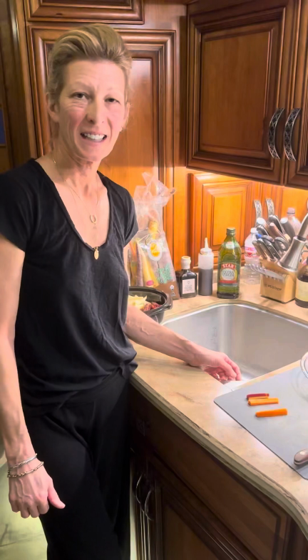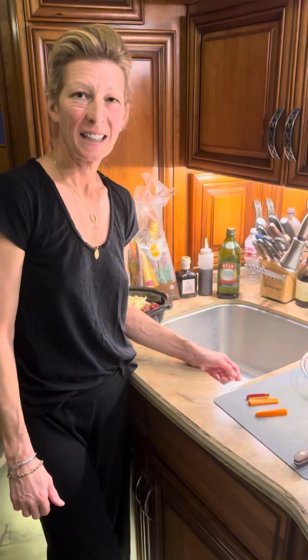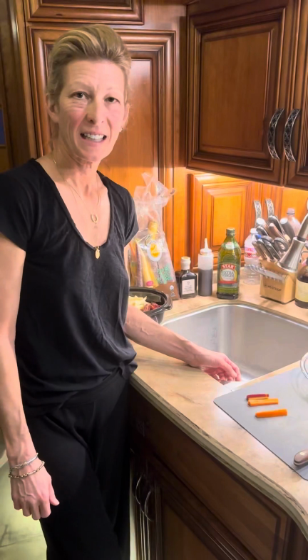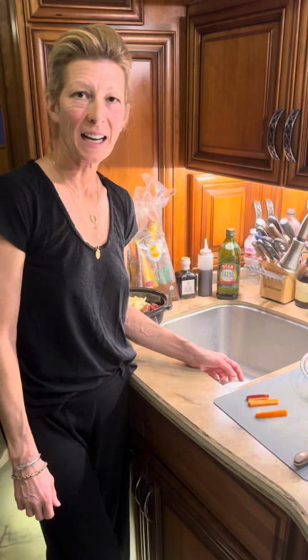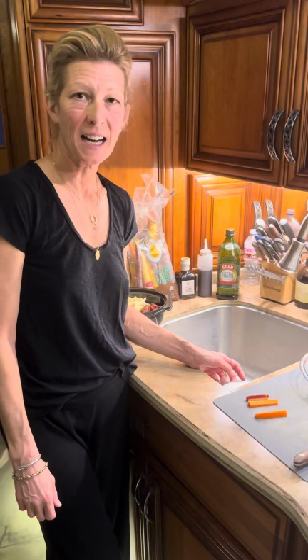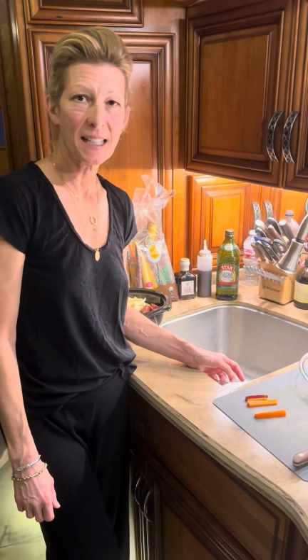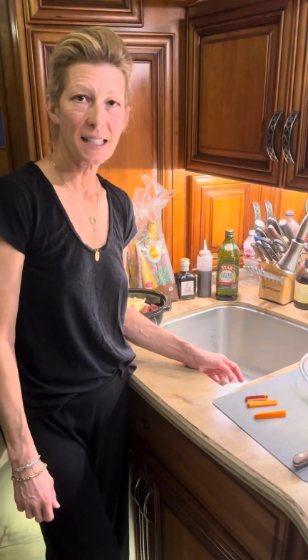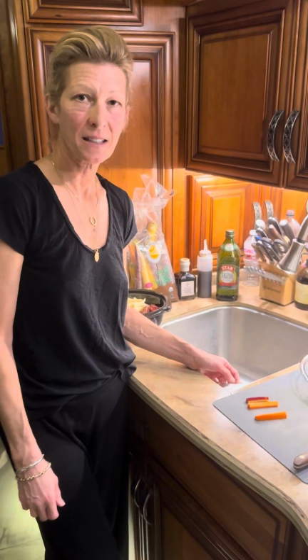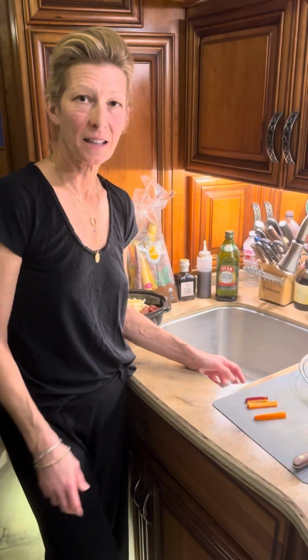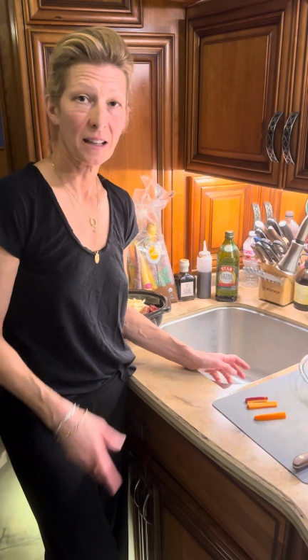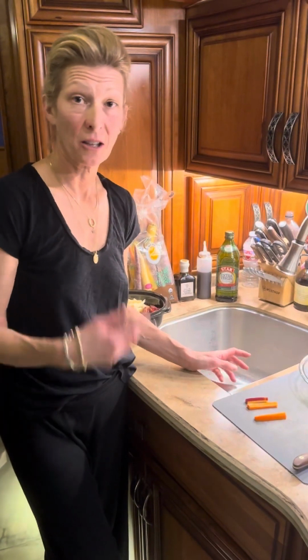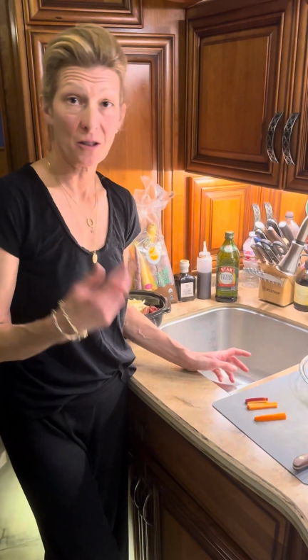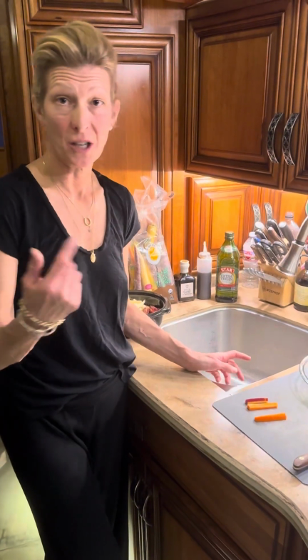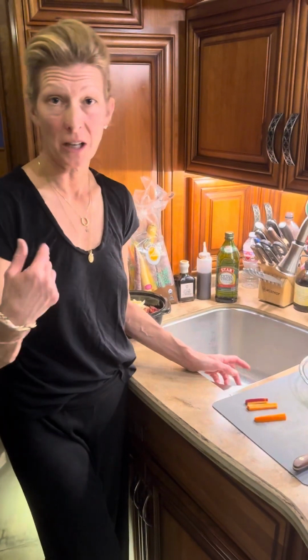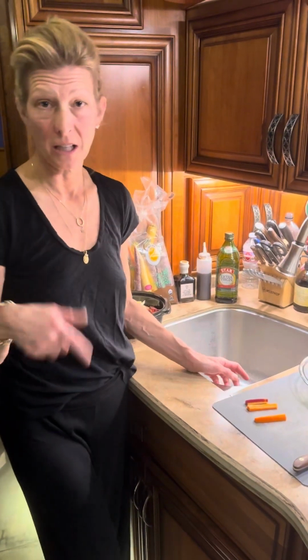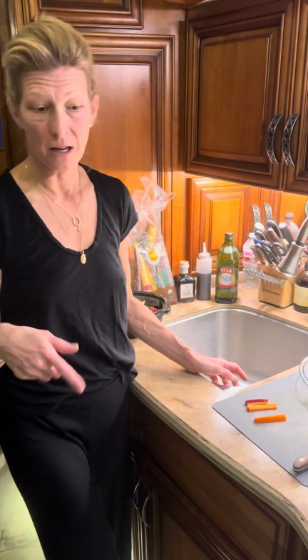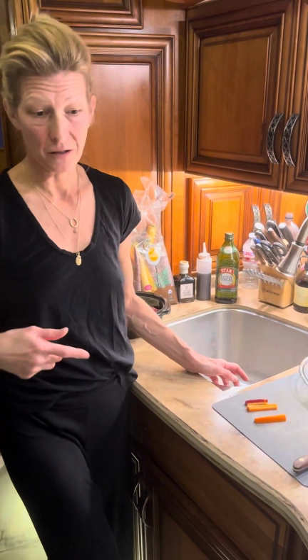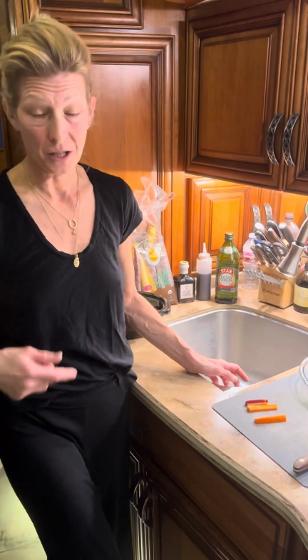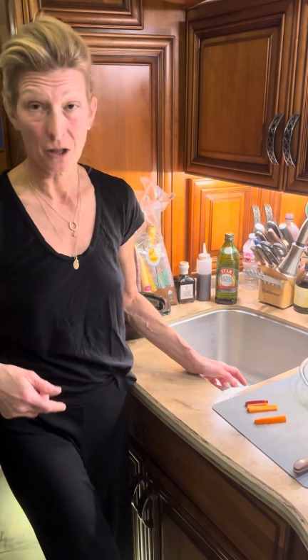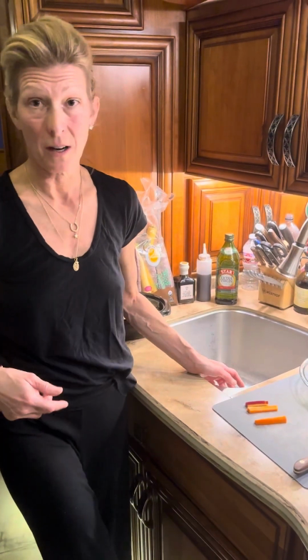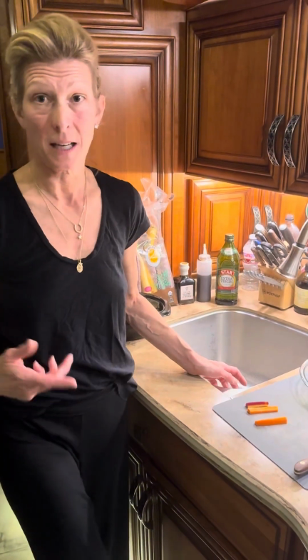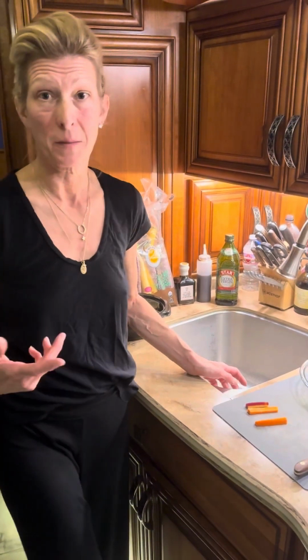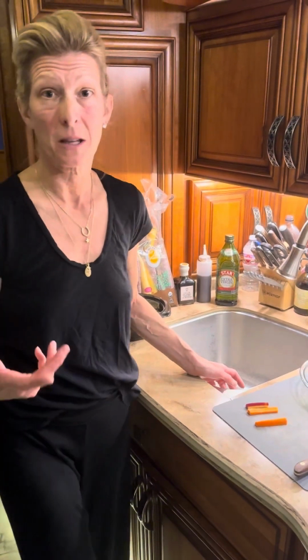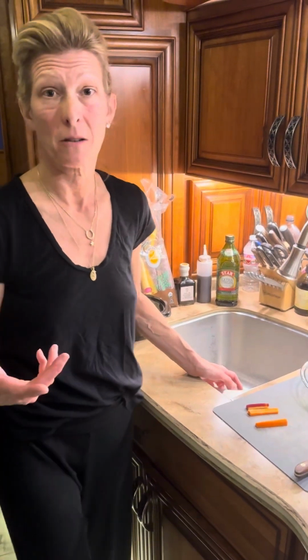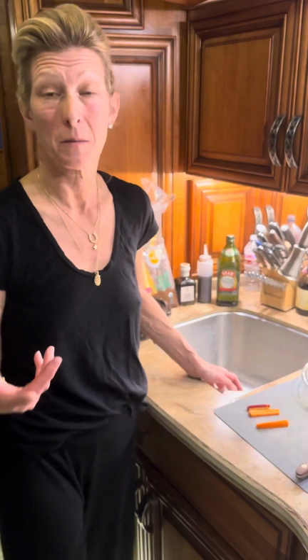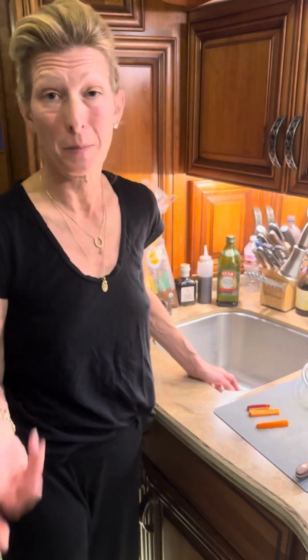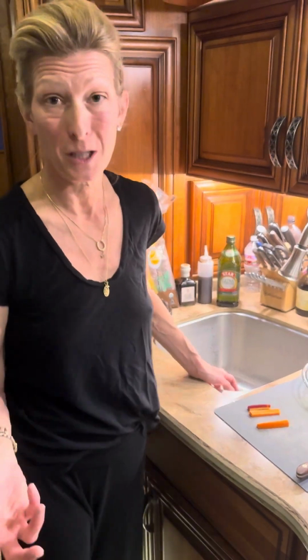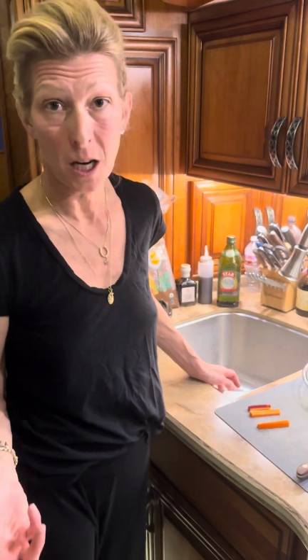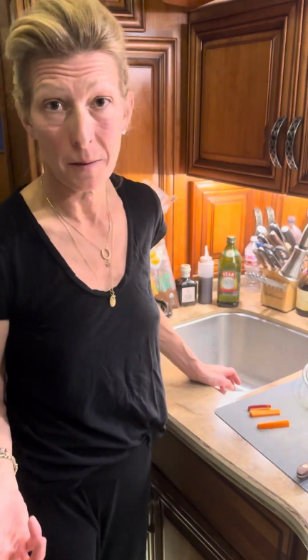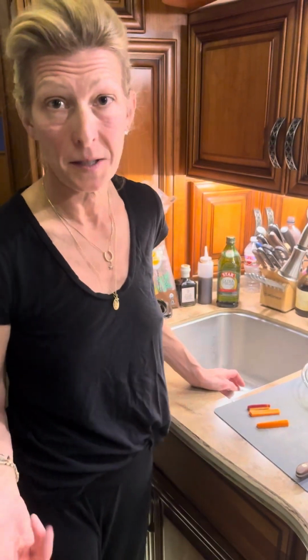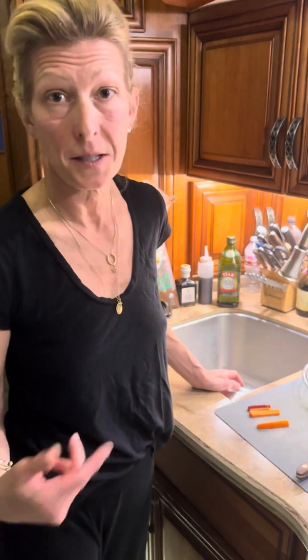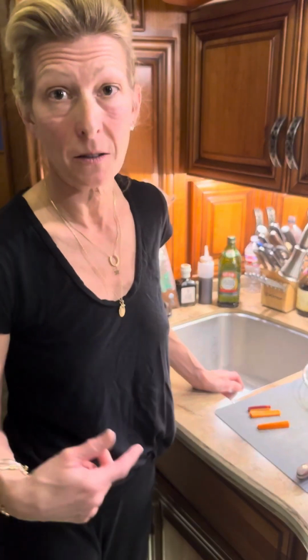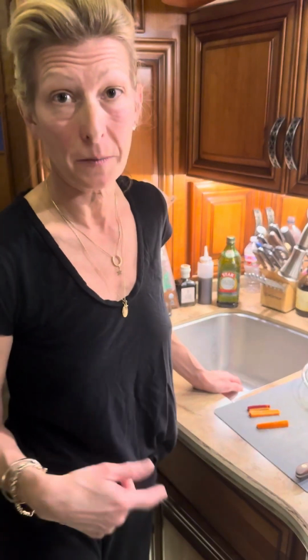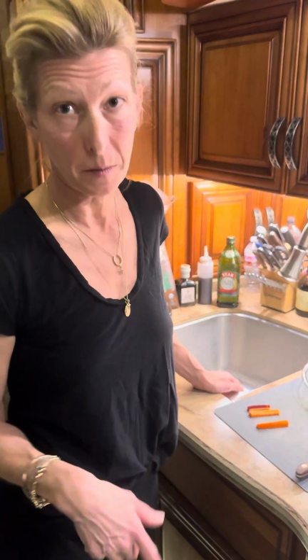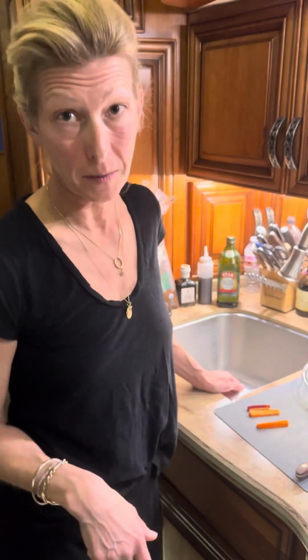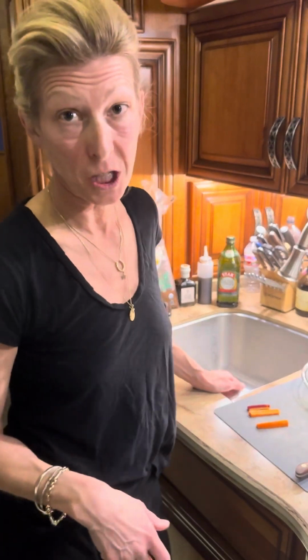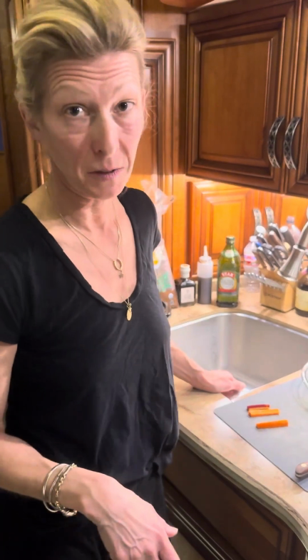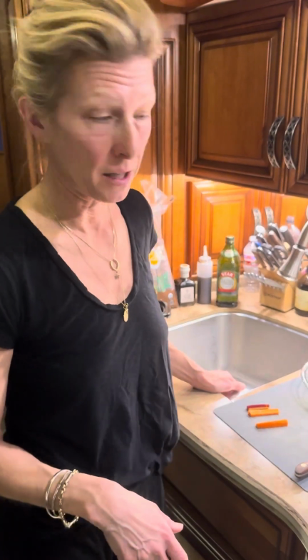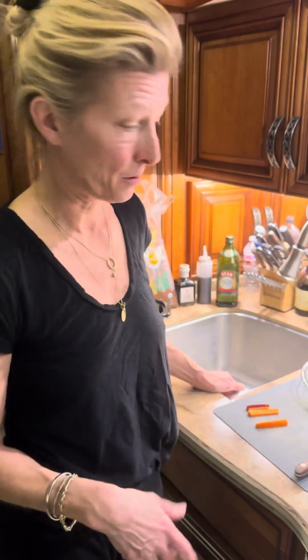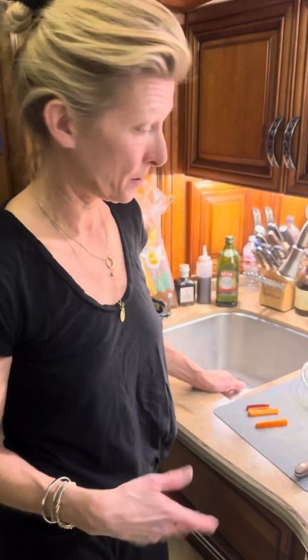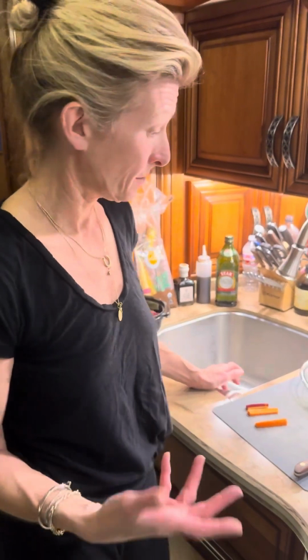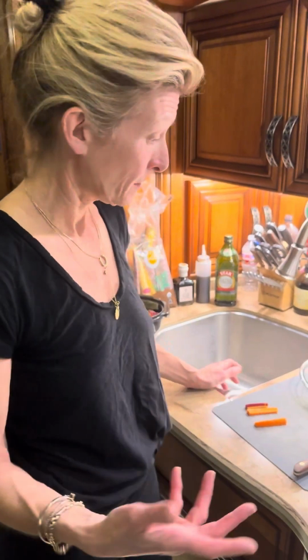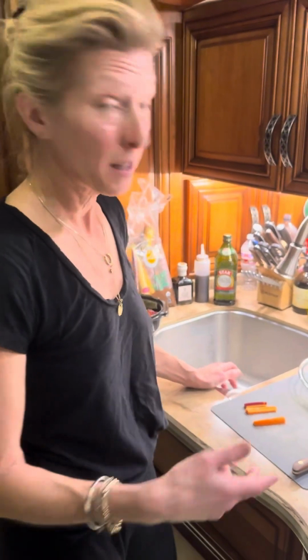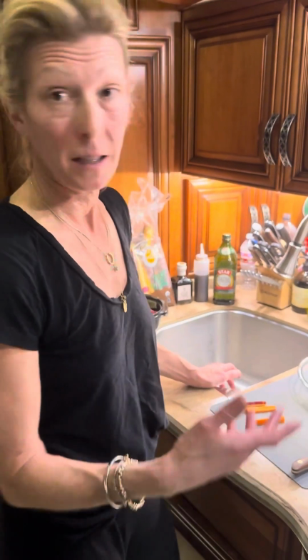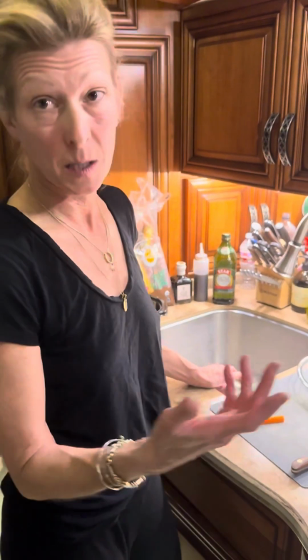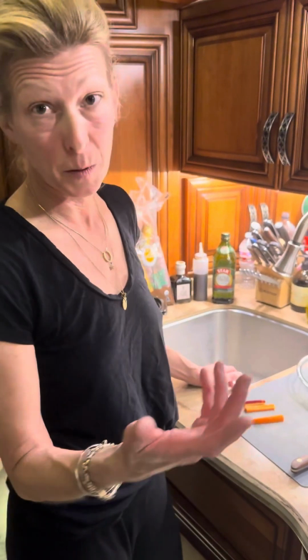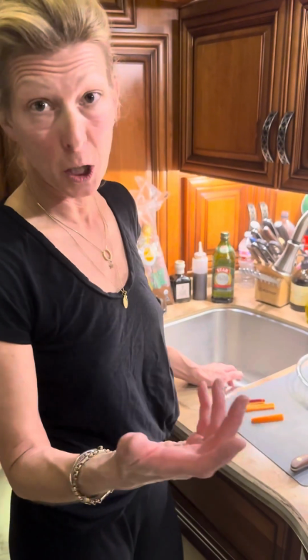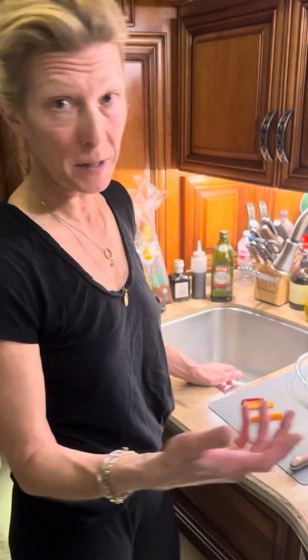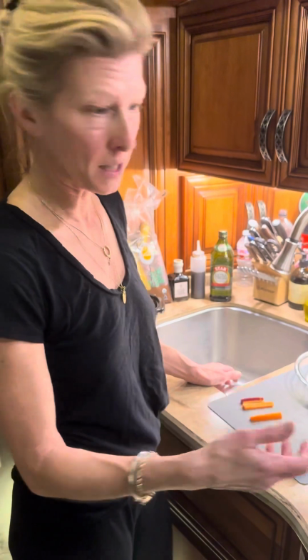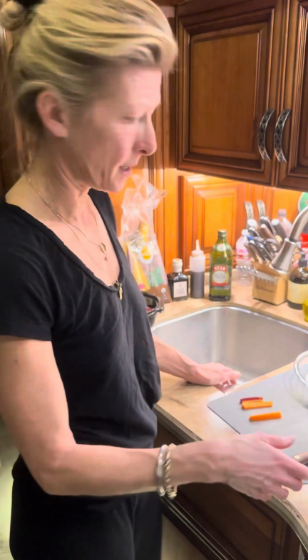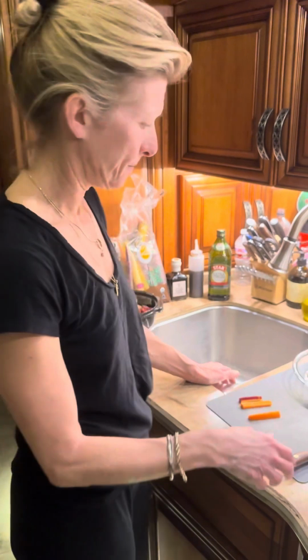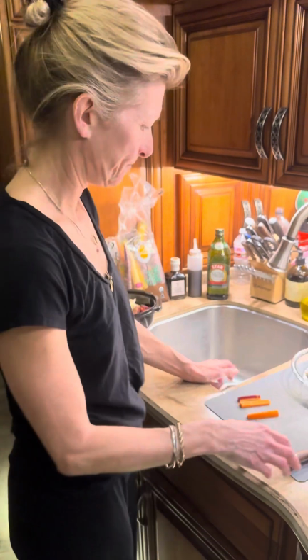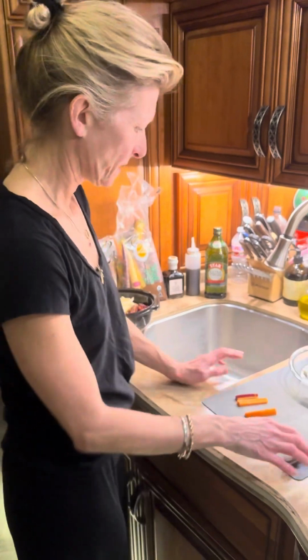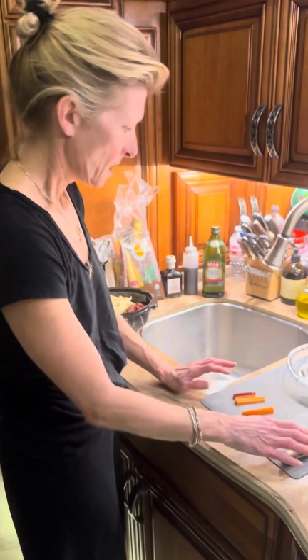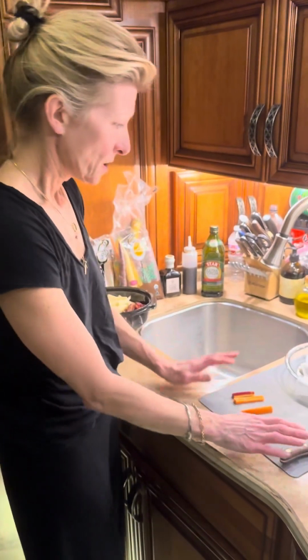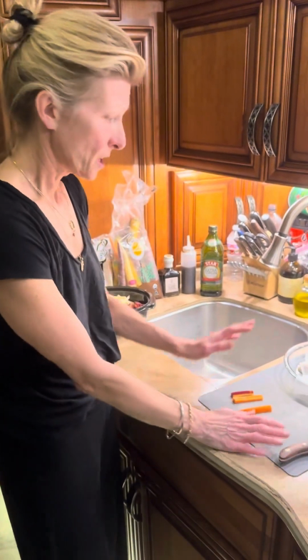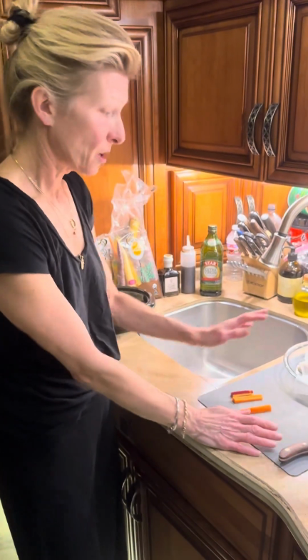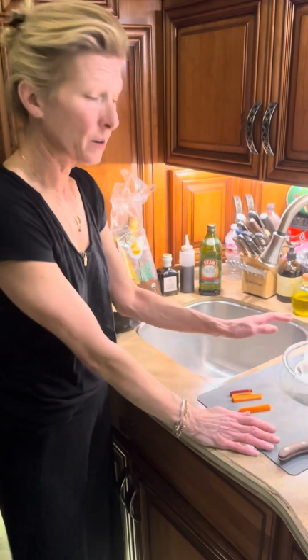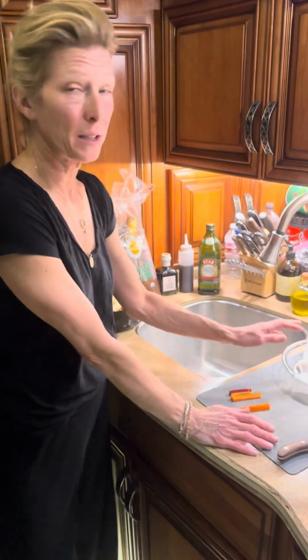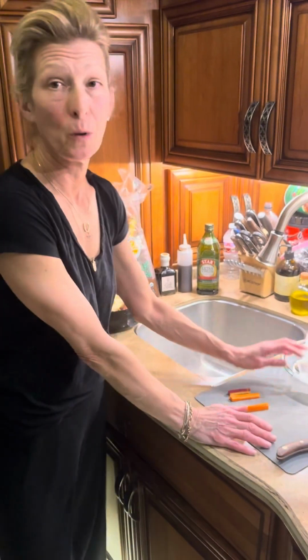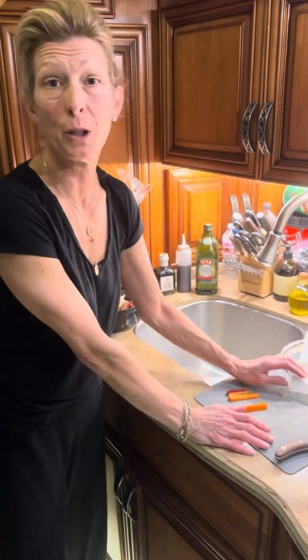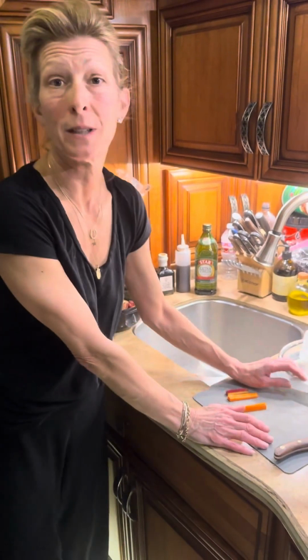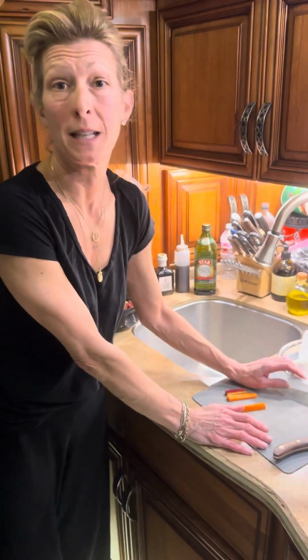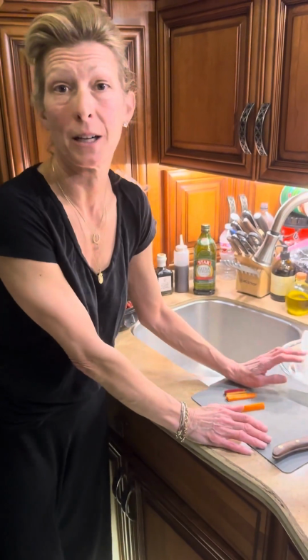Hey guys, I think you're starting to notice a trend. I'm either in my pajamas or I'm in my gym clothes. It's pajama time. So, we're doing dinner.